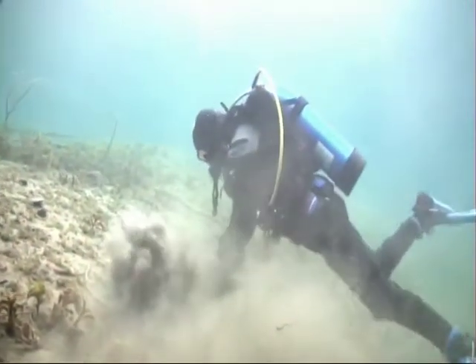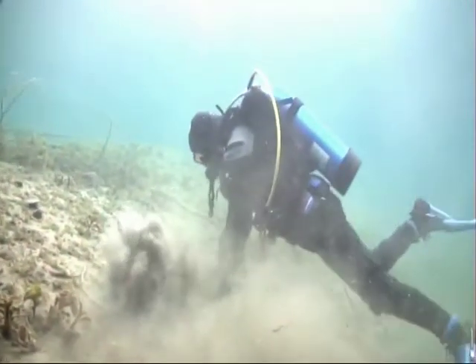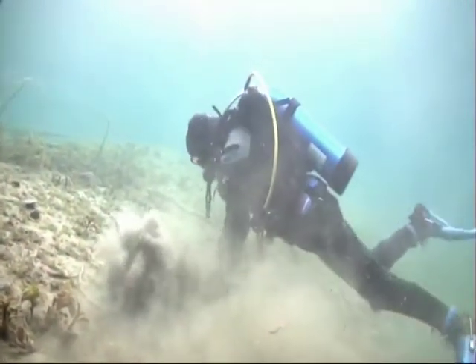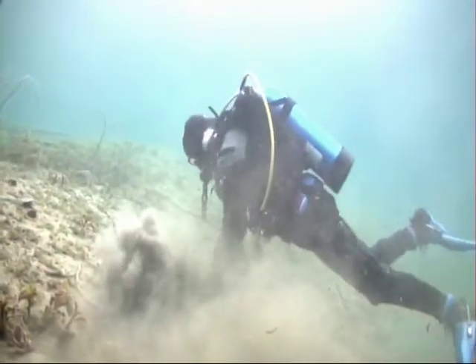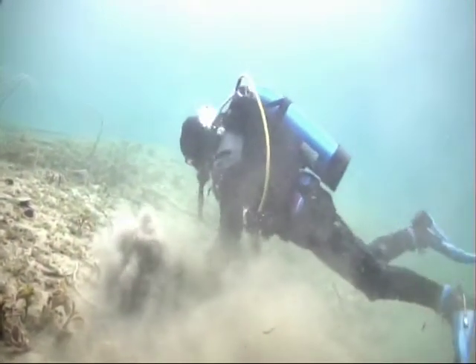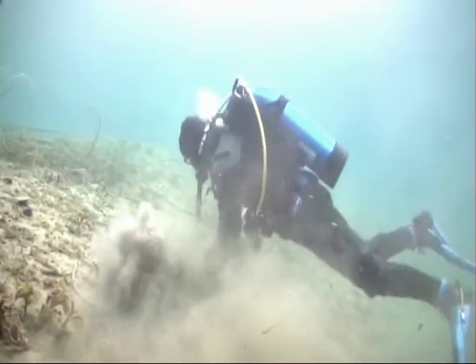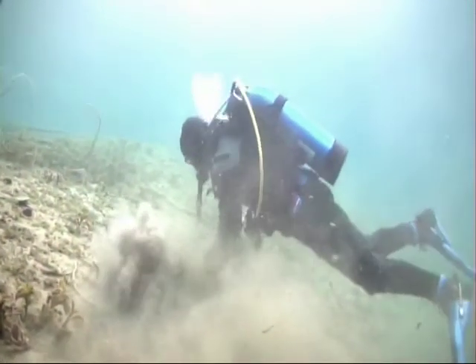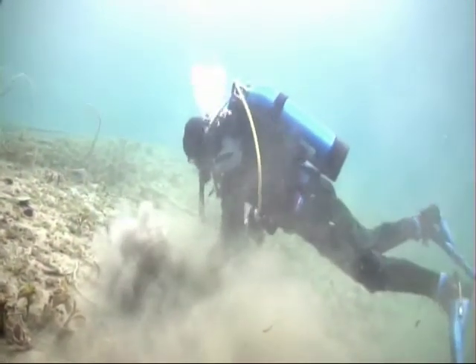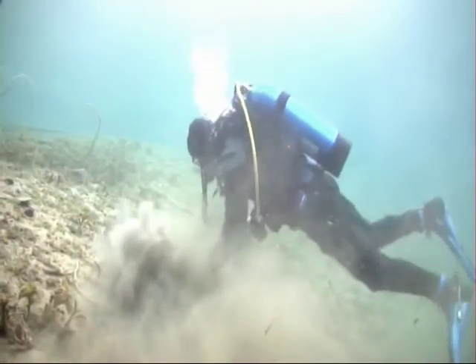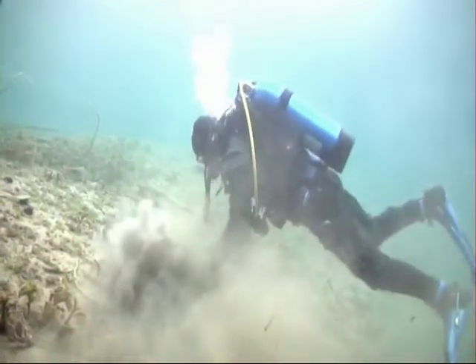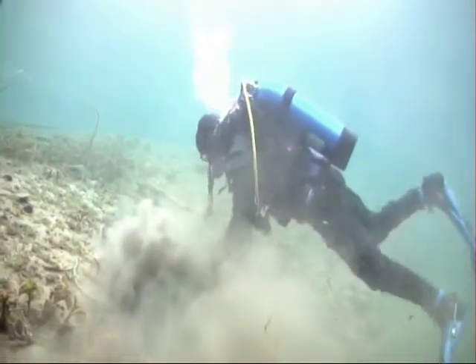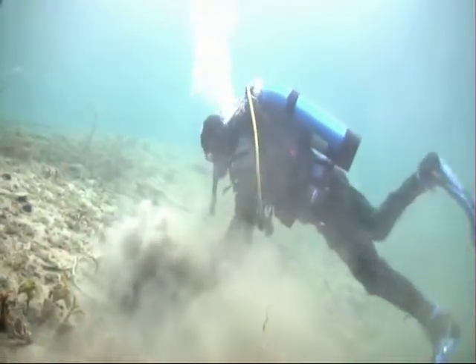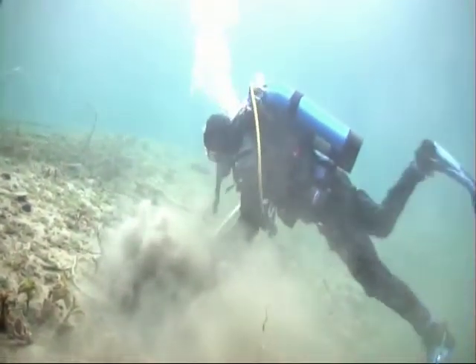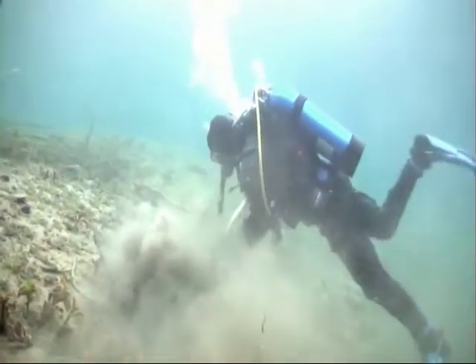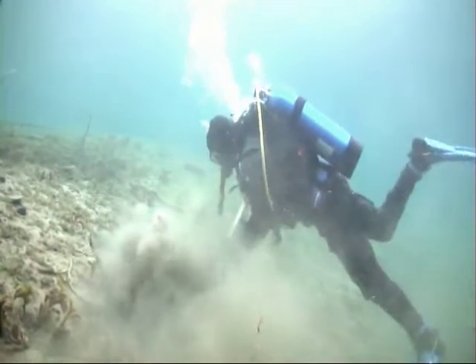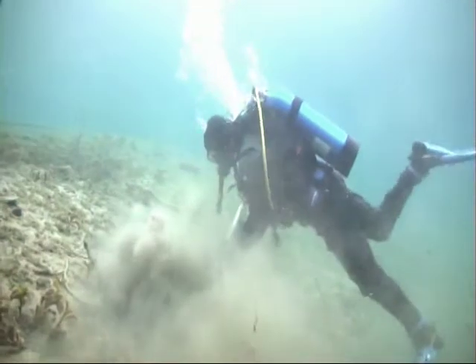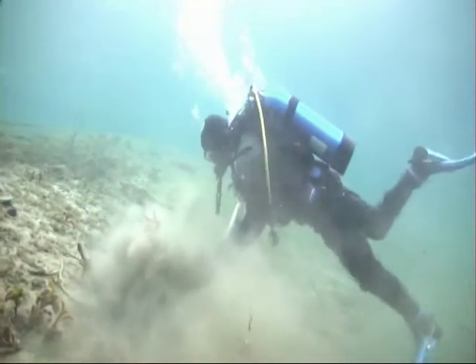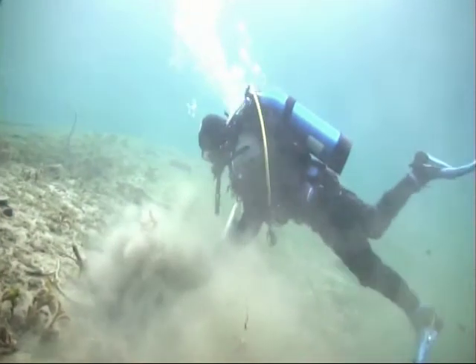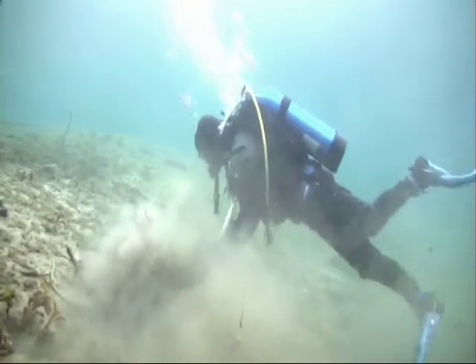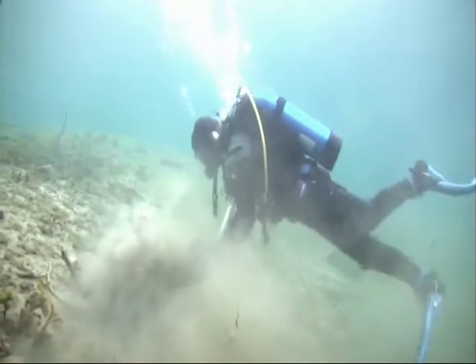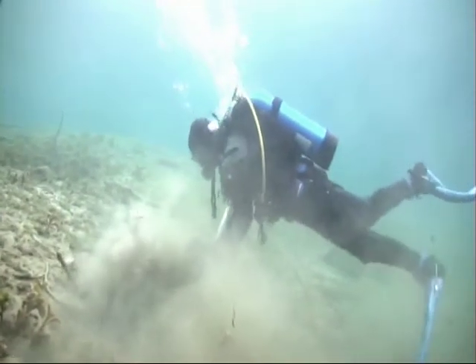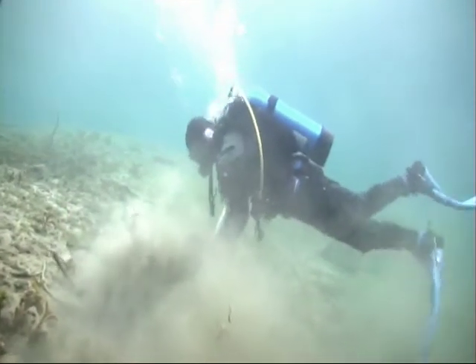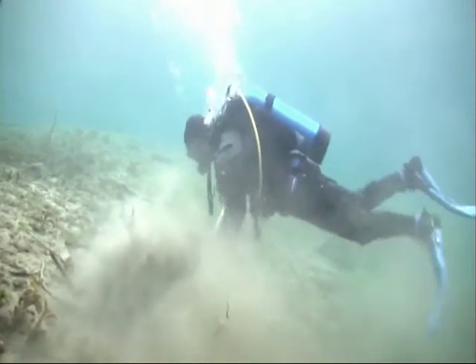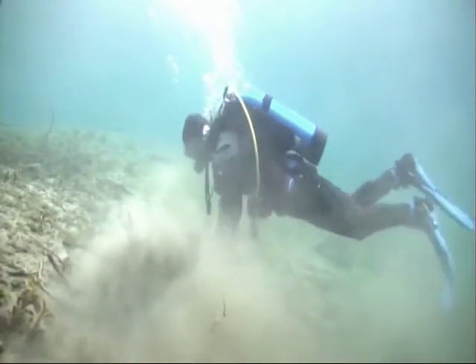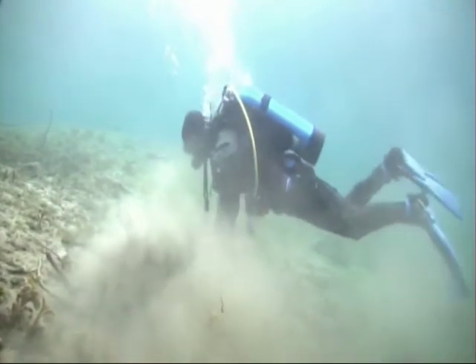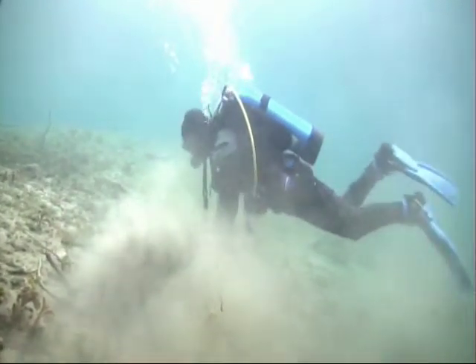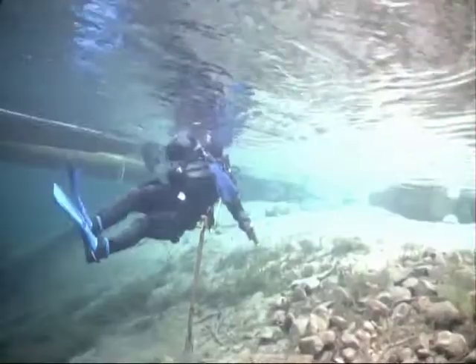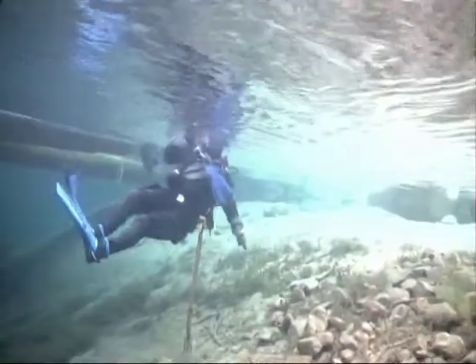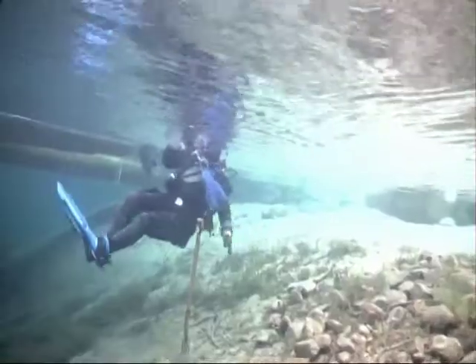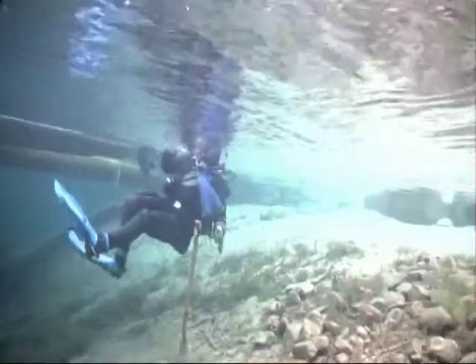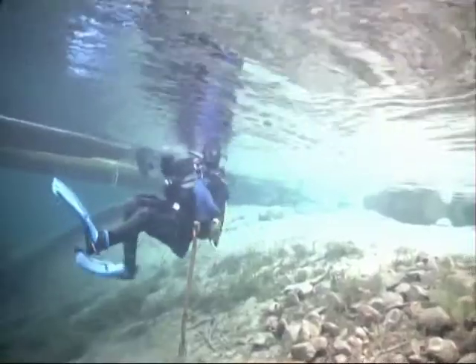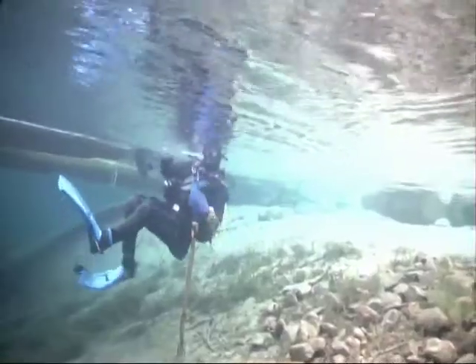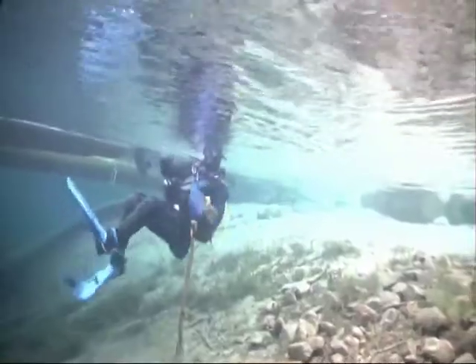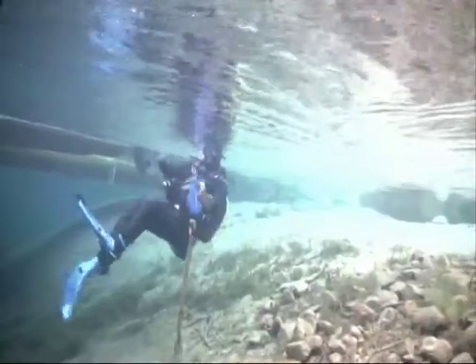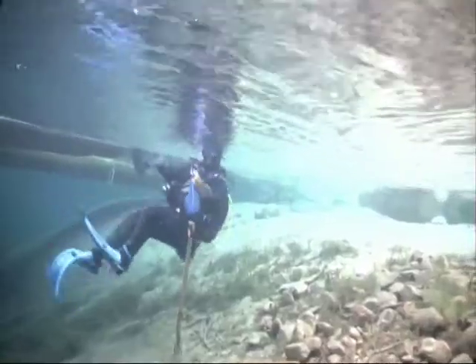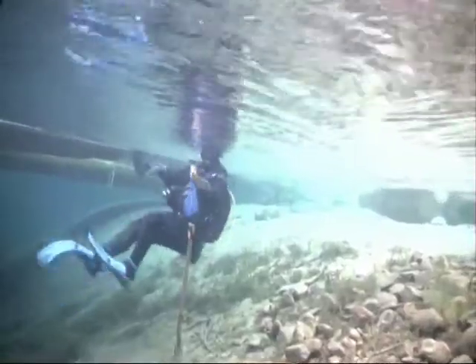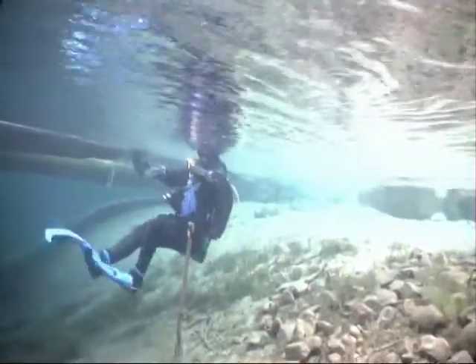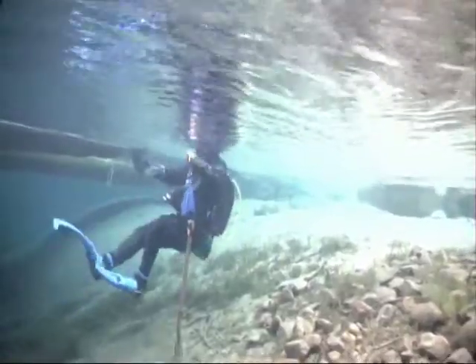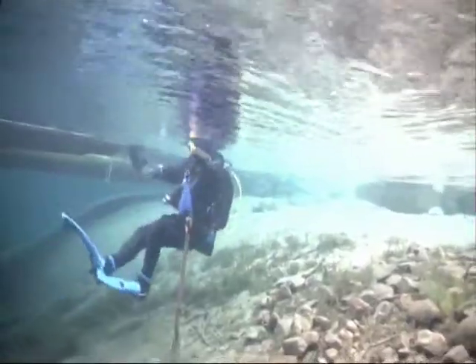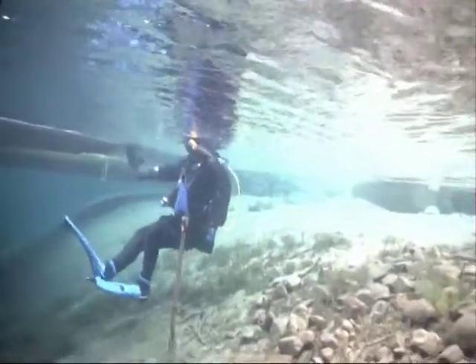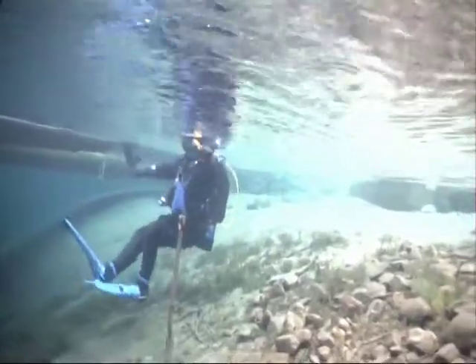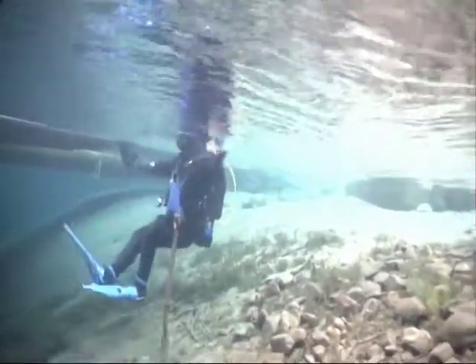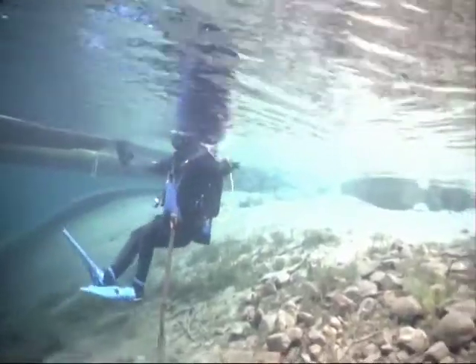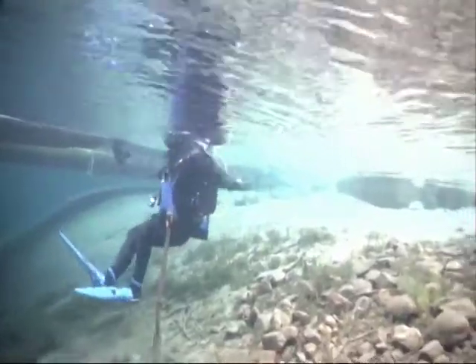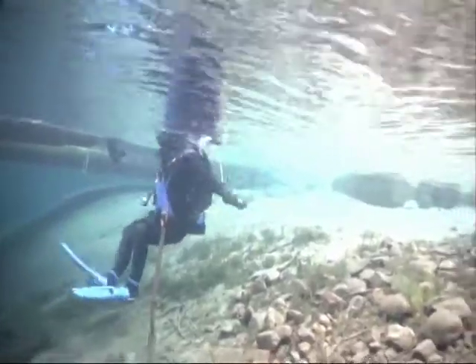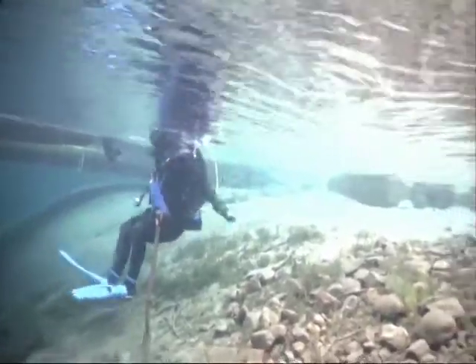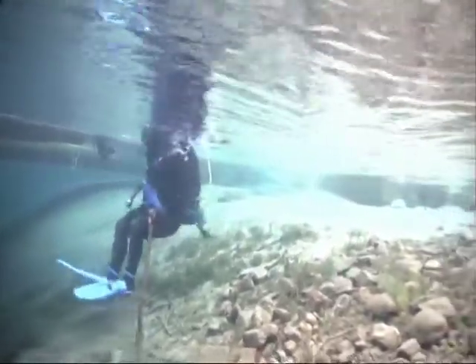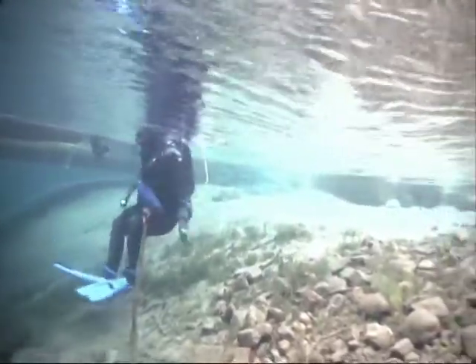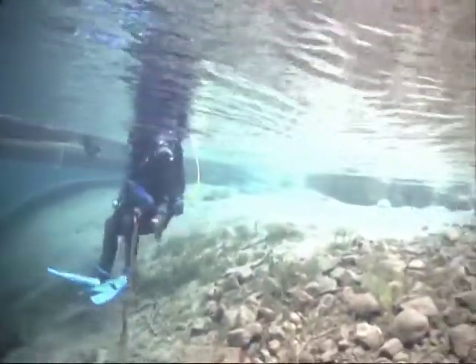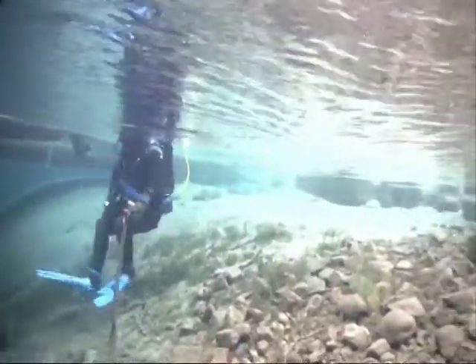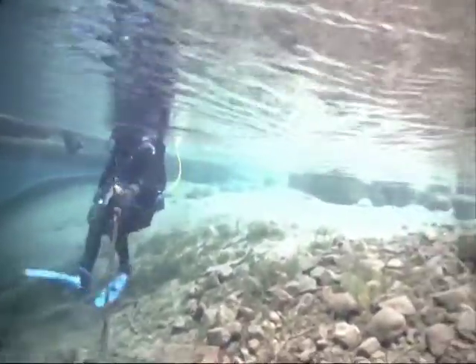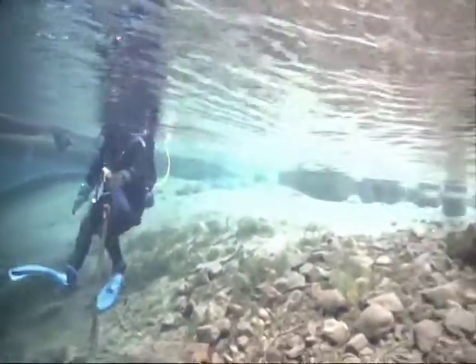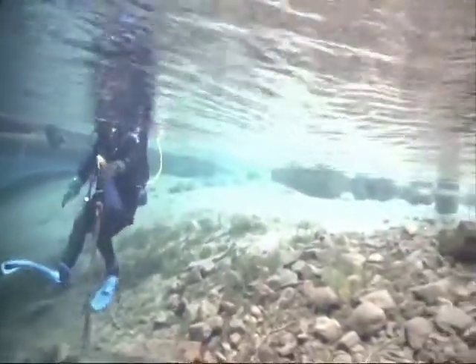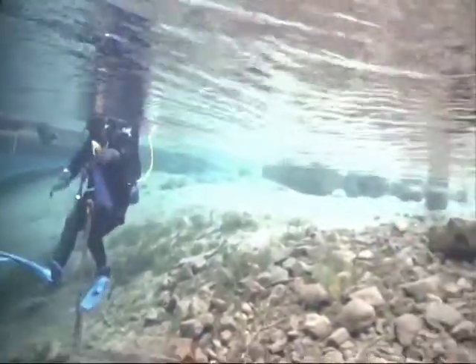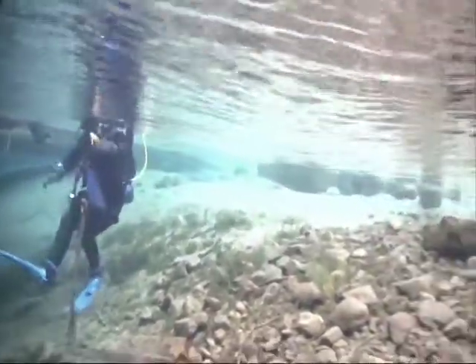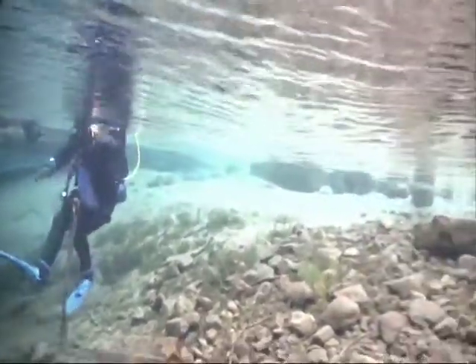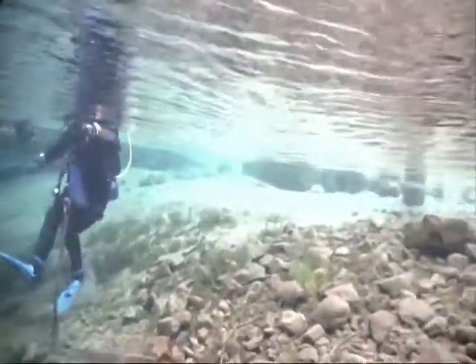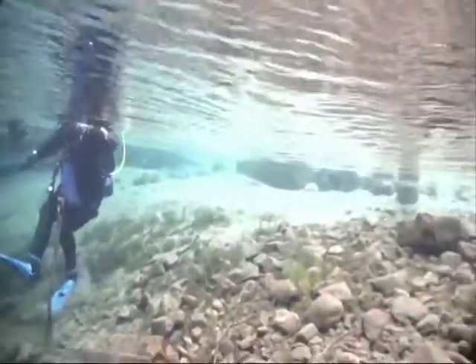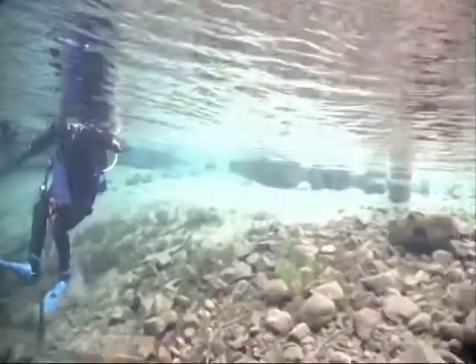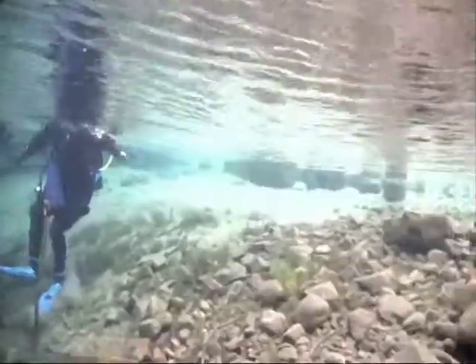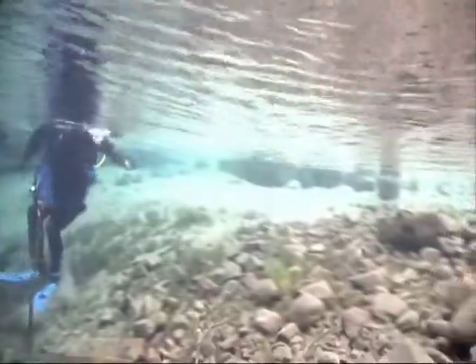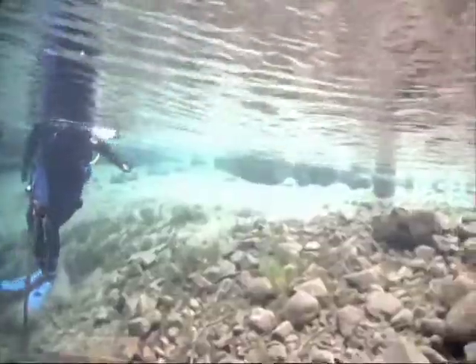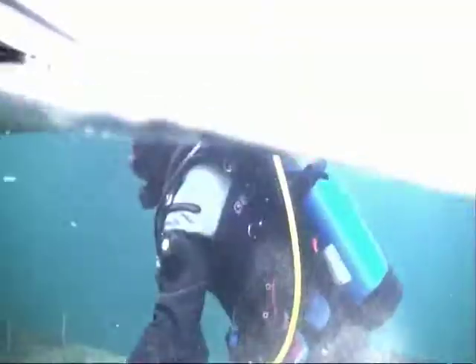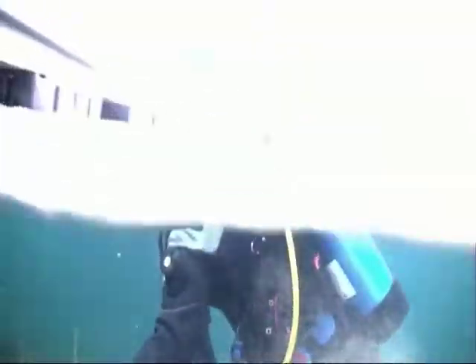We did three dives each on this site that day. On dive two we went our separate ways, expanding our search pattern area.